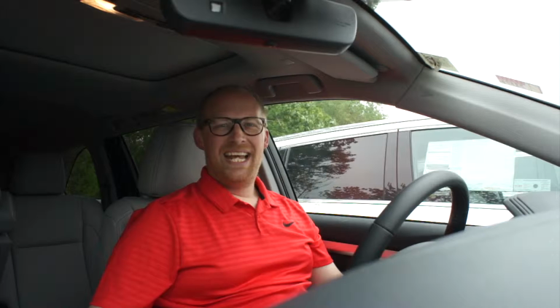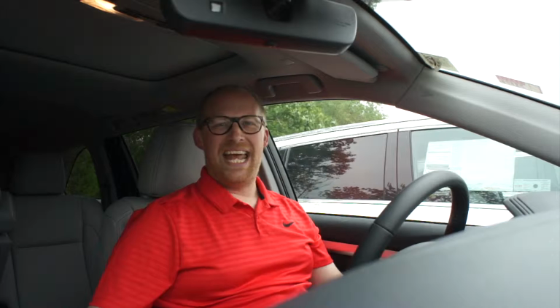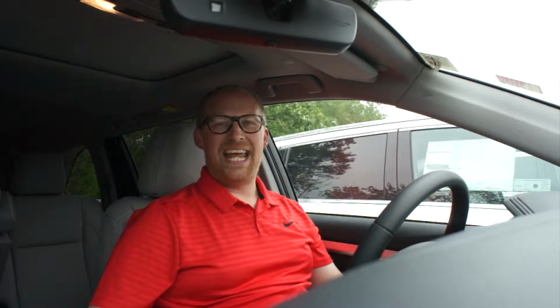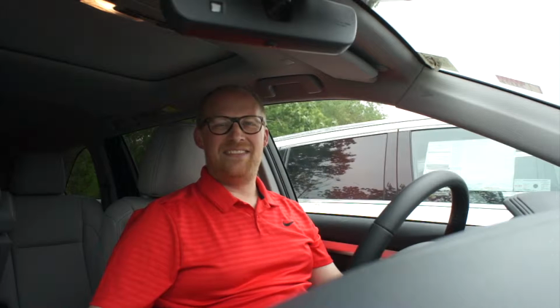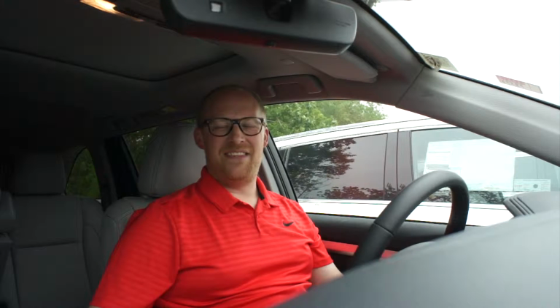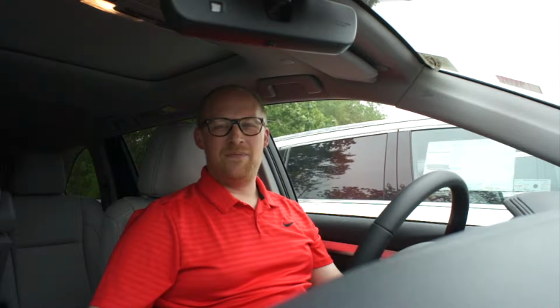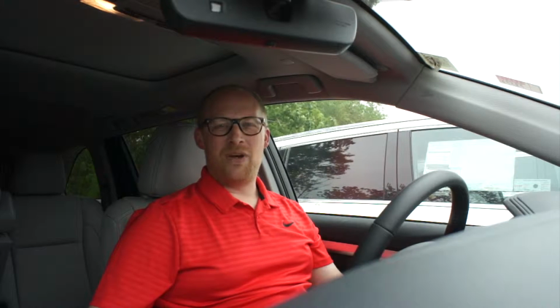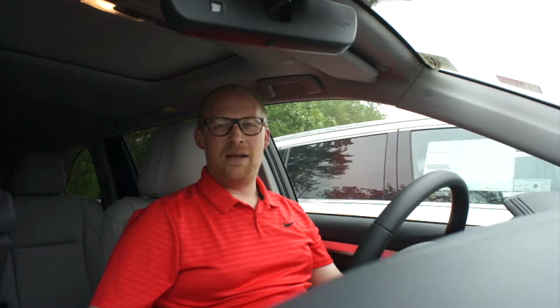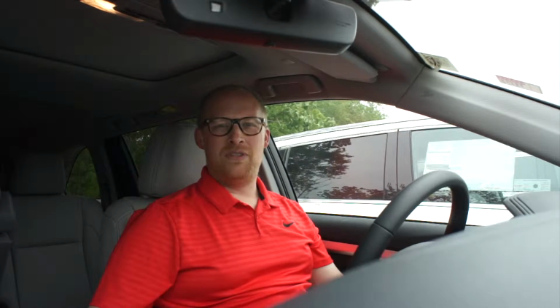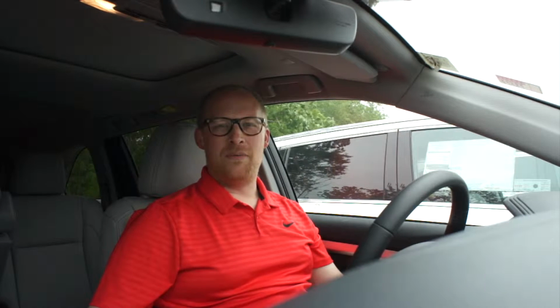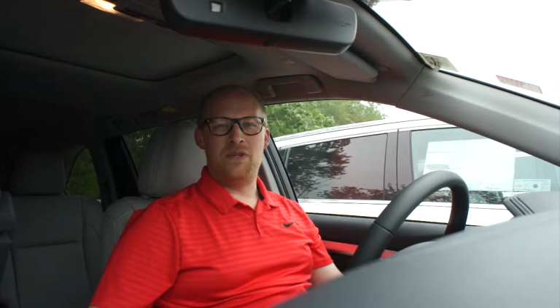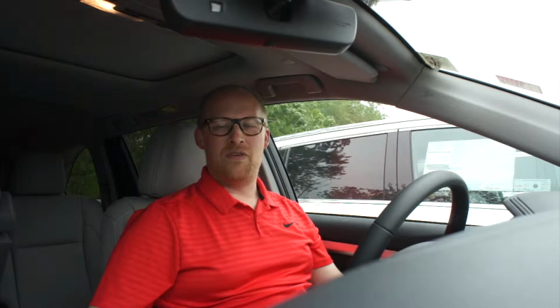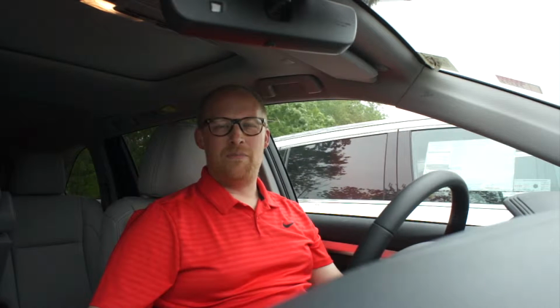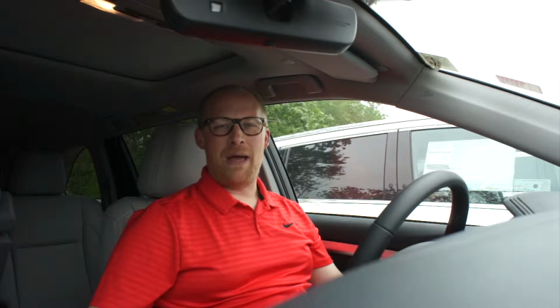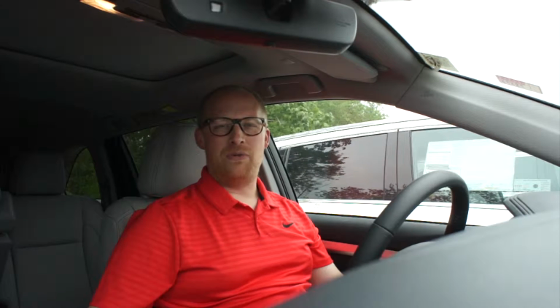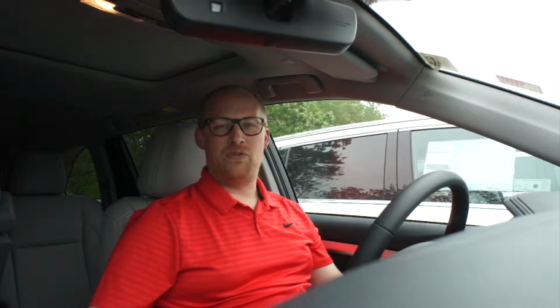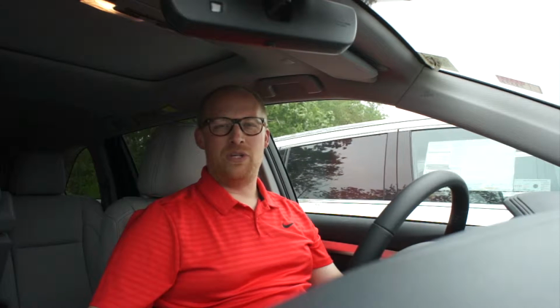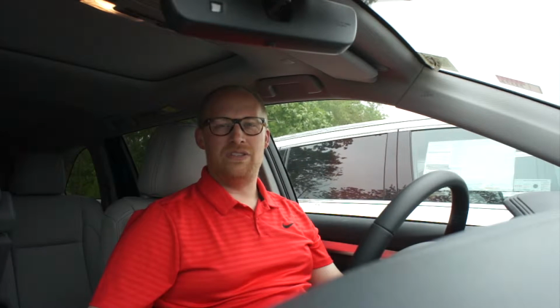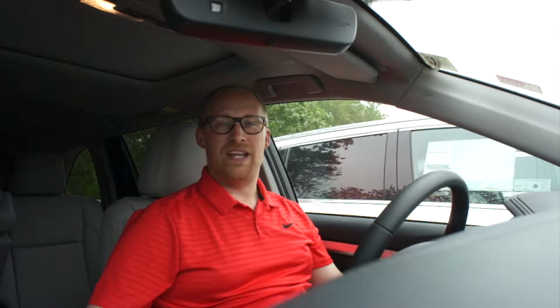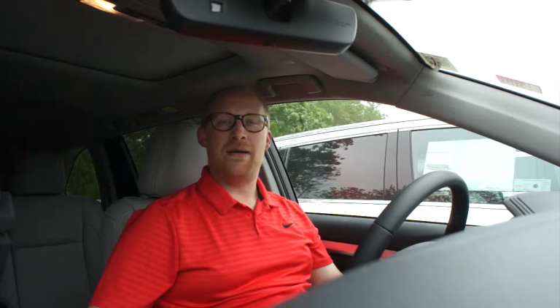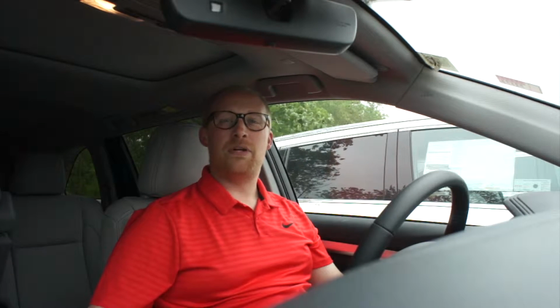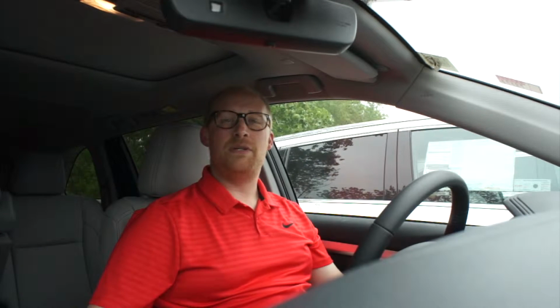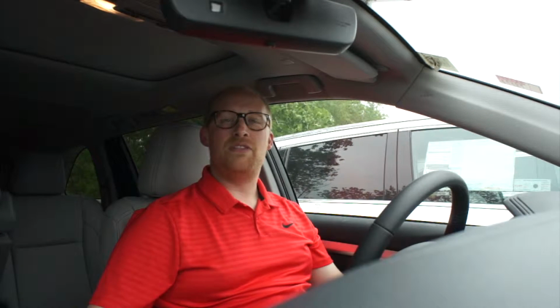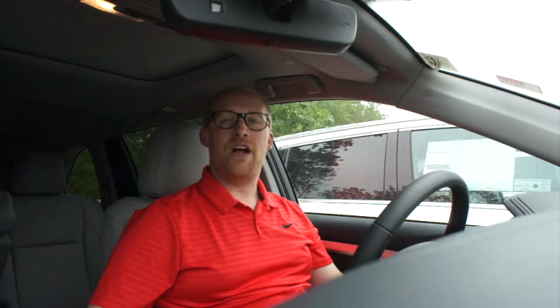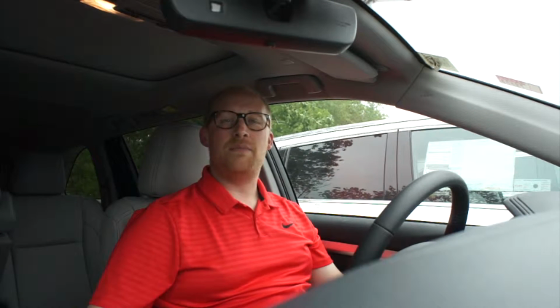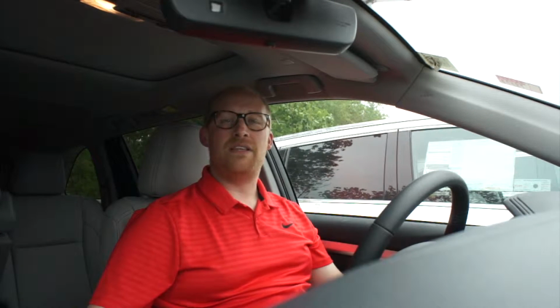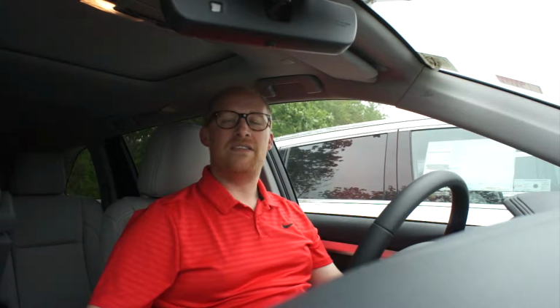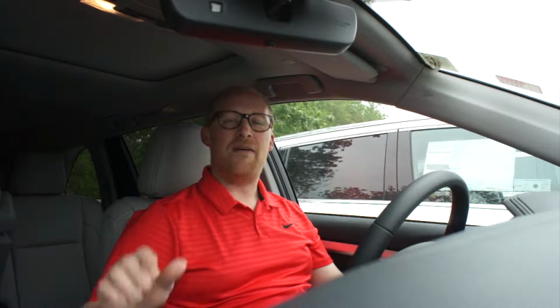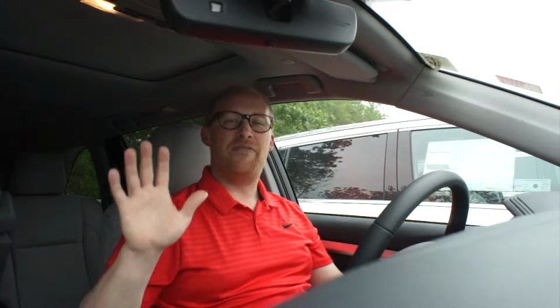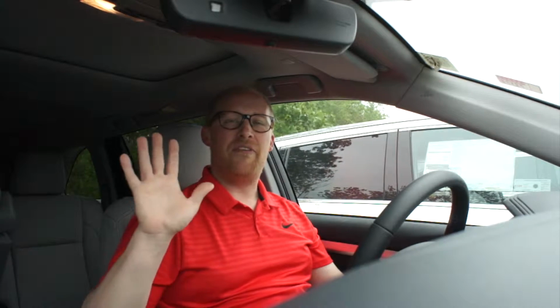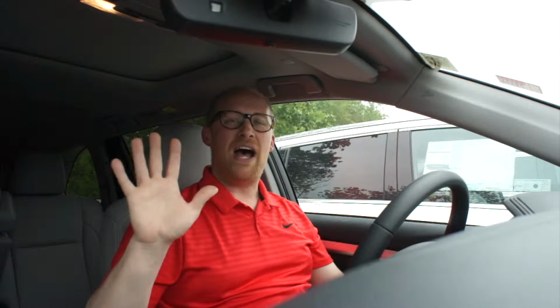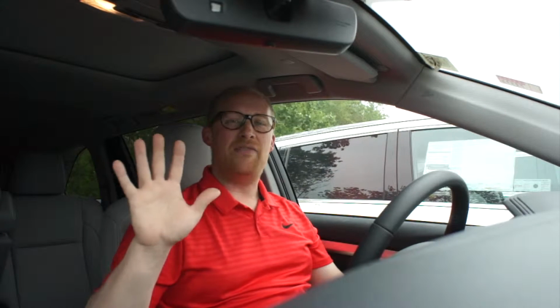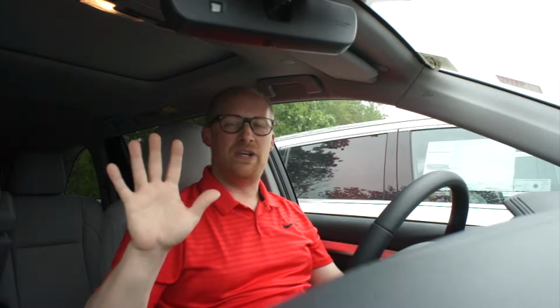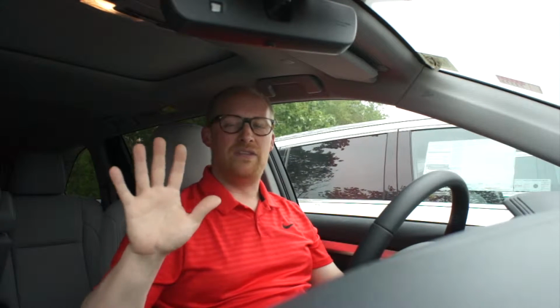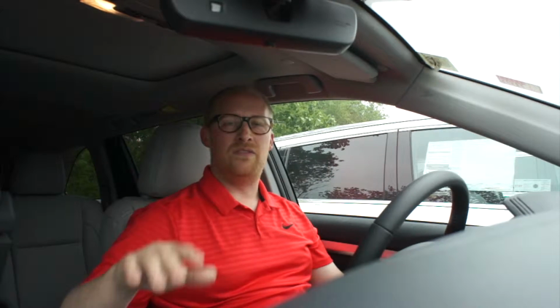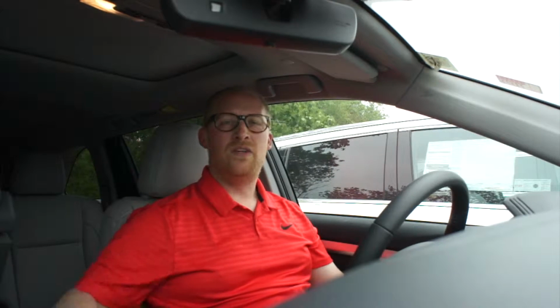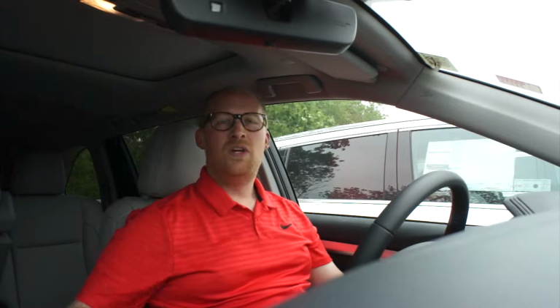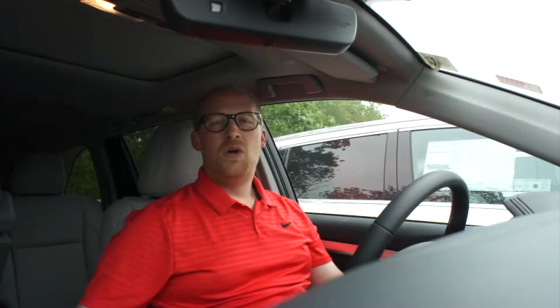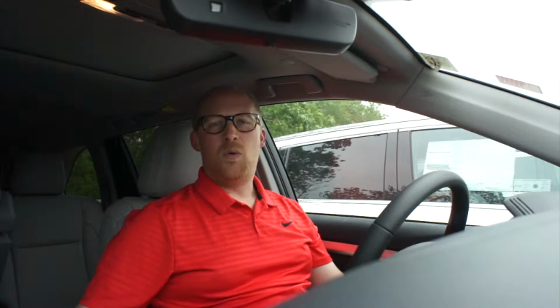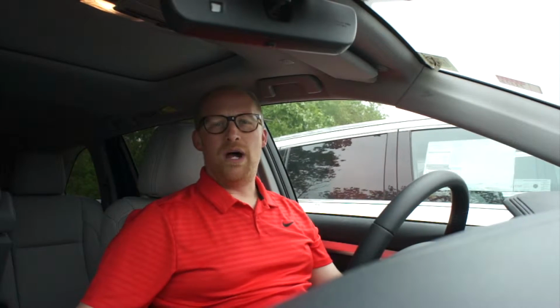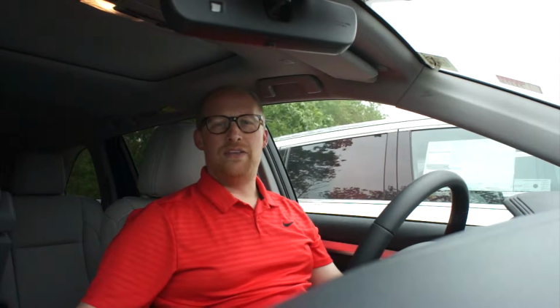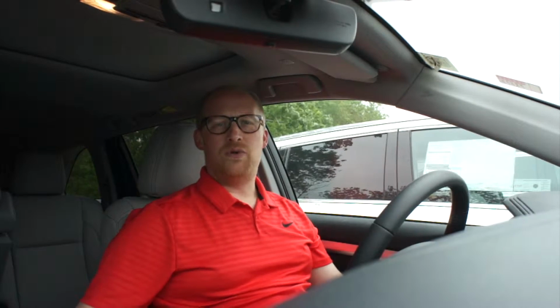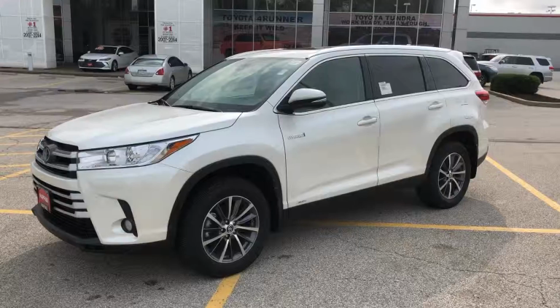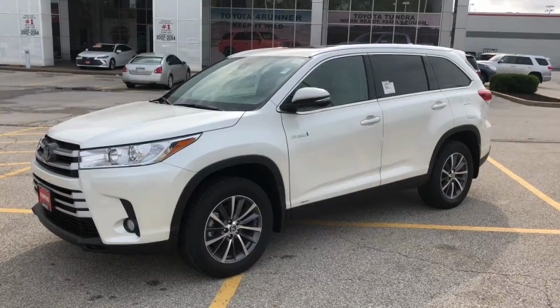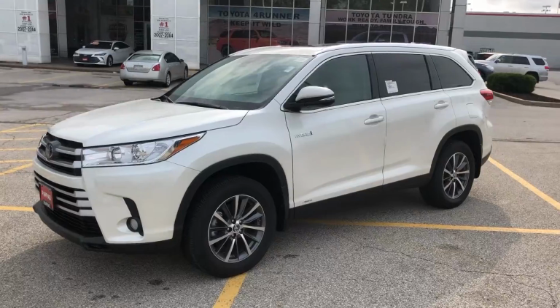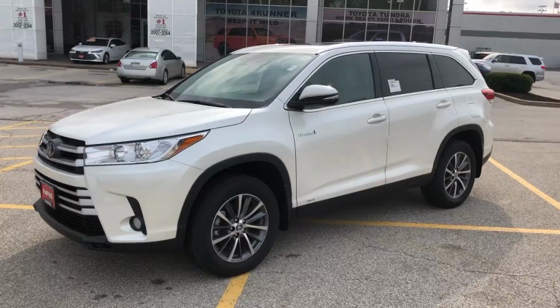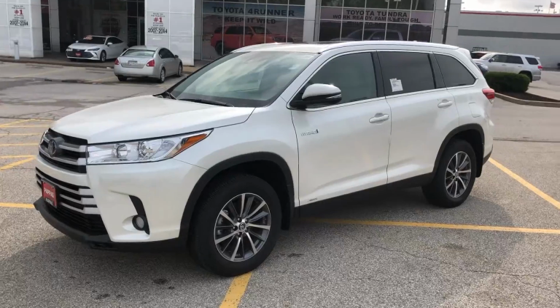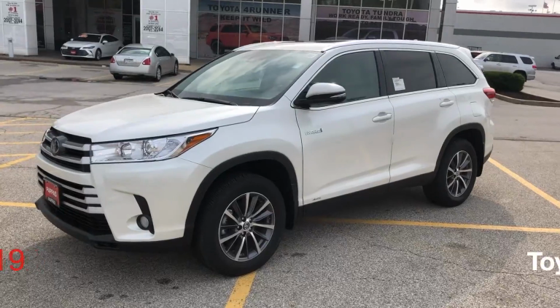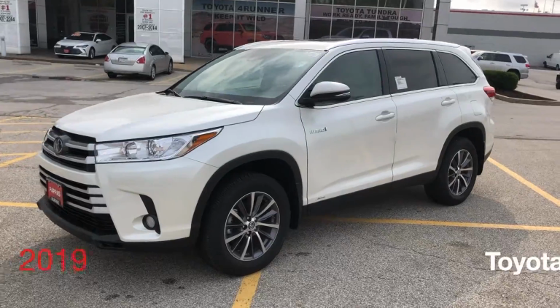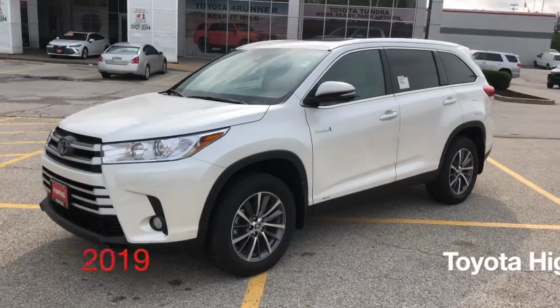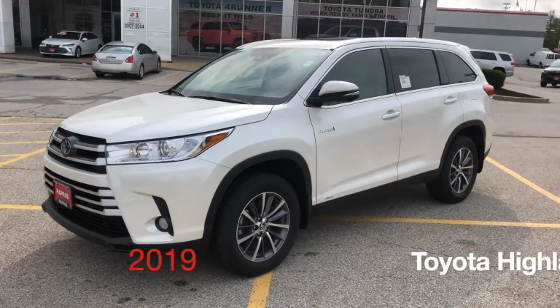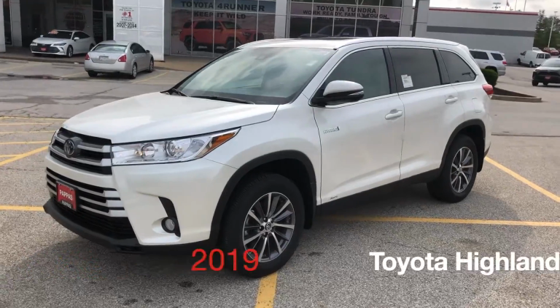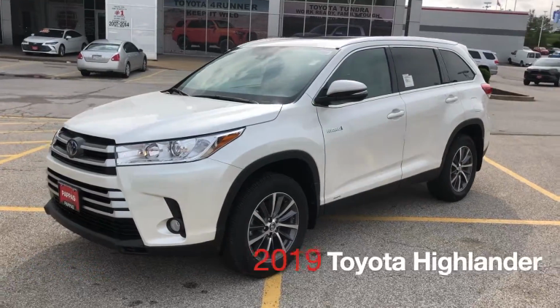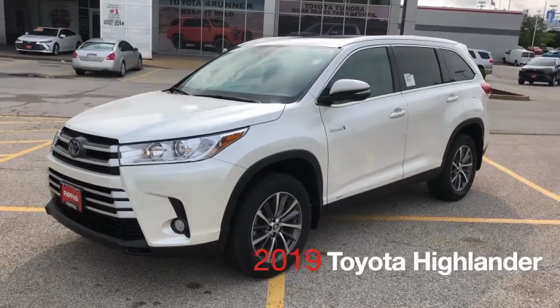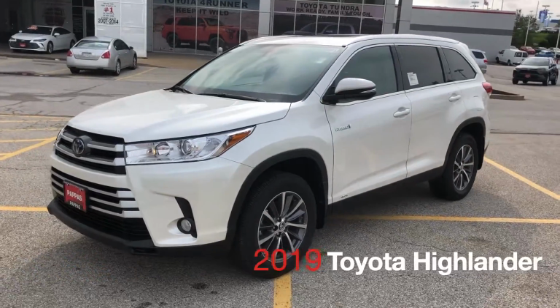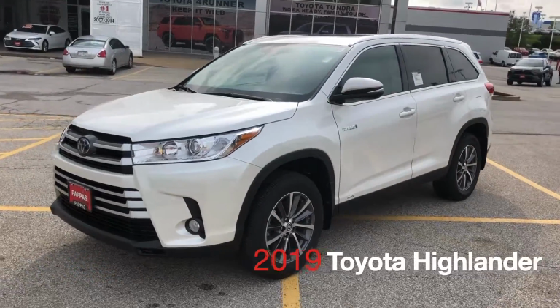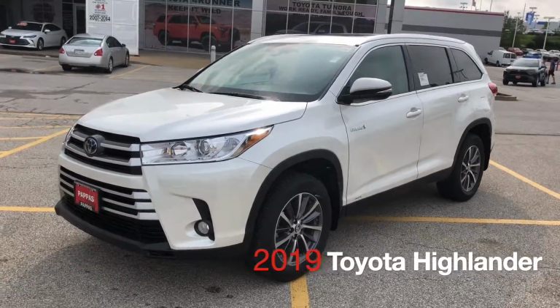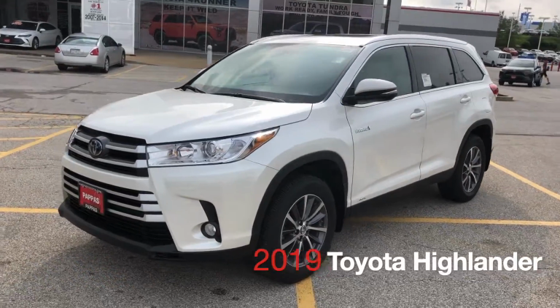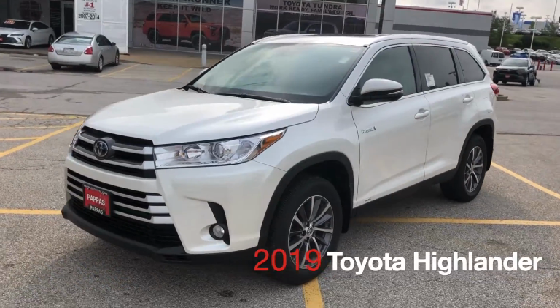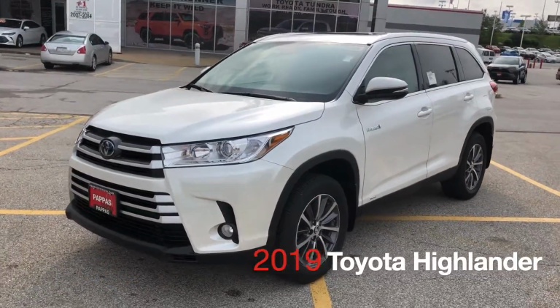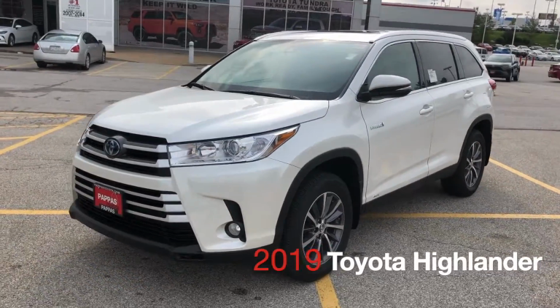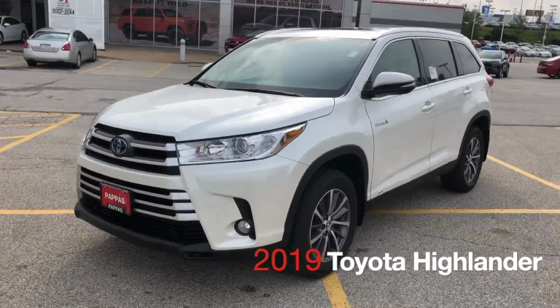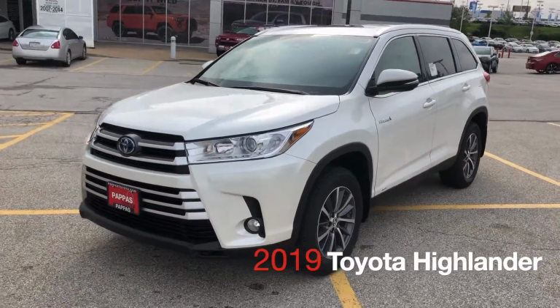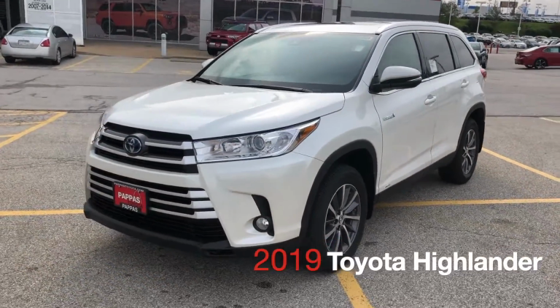Hey, it's Tim Grimes coming to you from Pappas Toyota. Today we're going to be talking about the top five reasons why the Toyota Highlander is a better choice than the Honda Pilot.